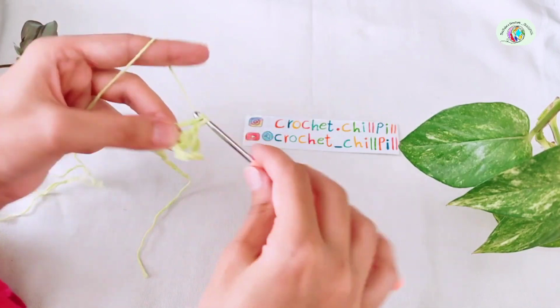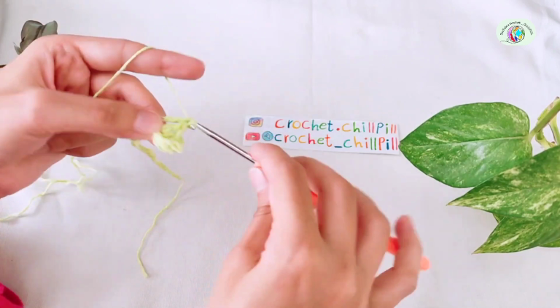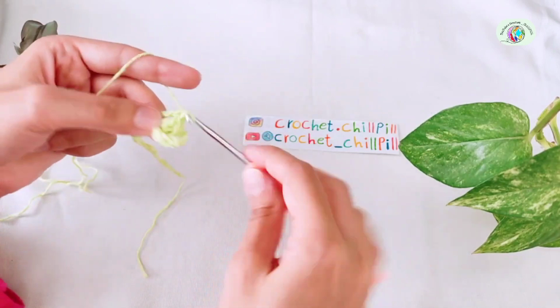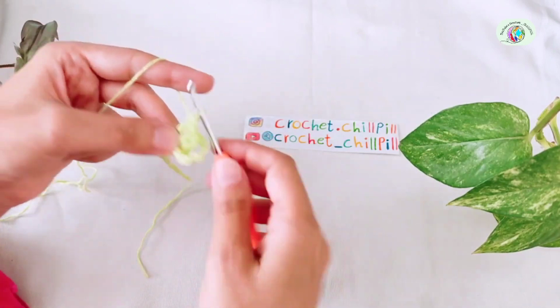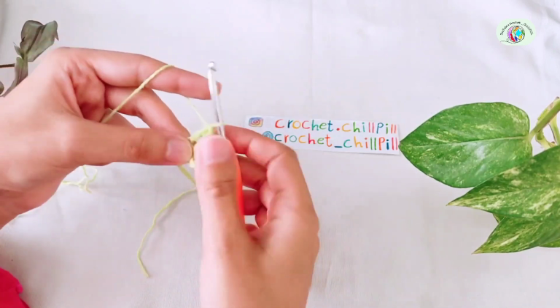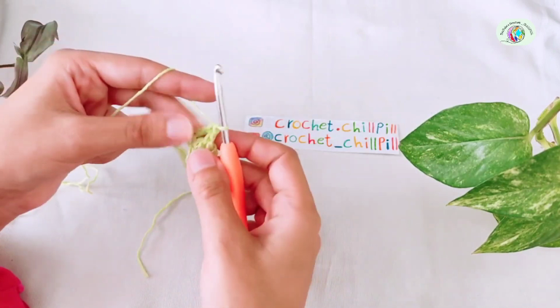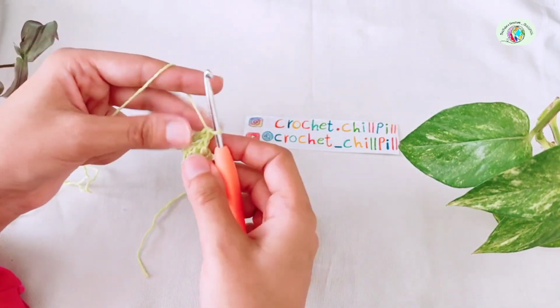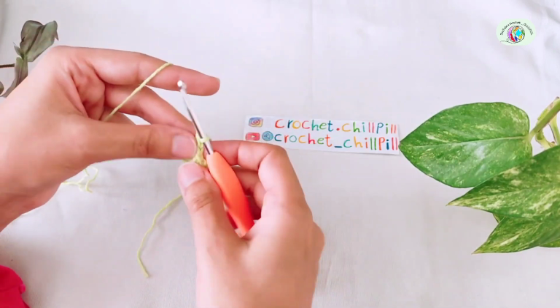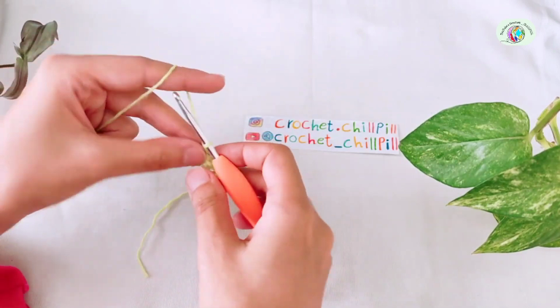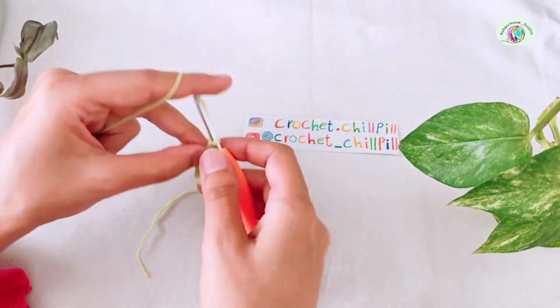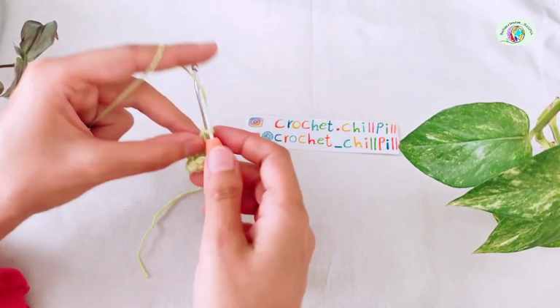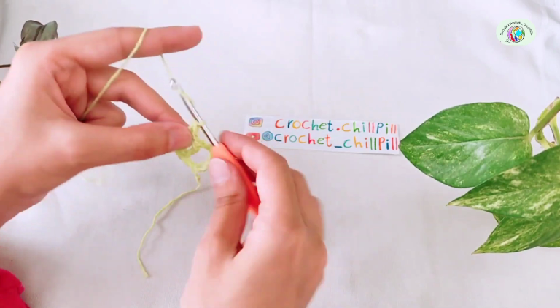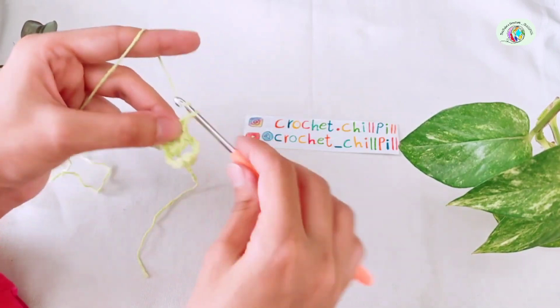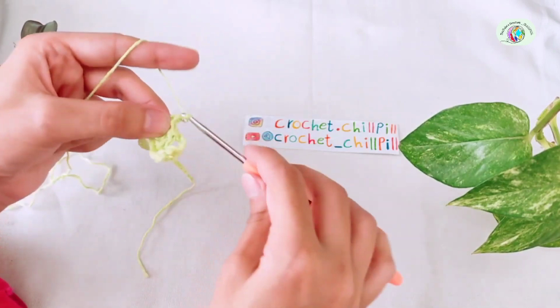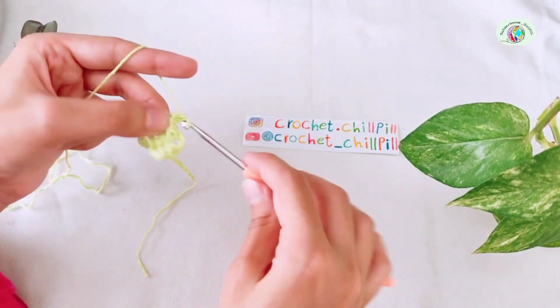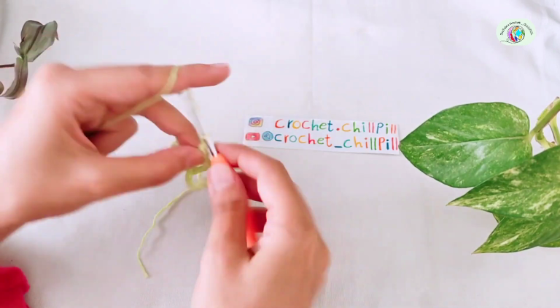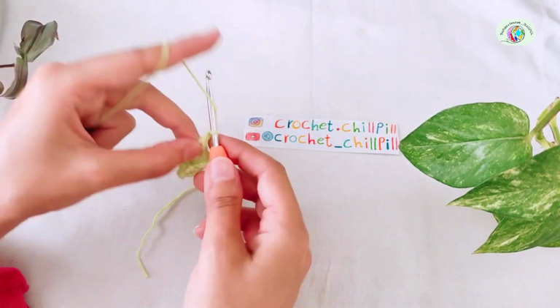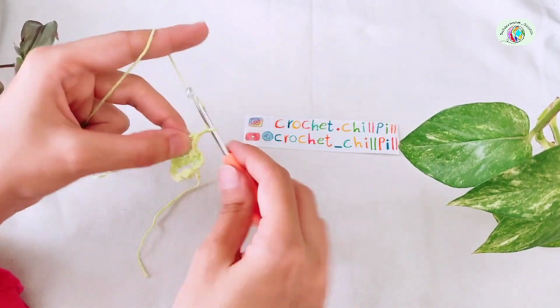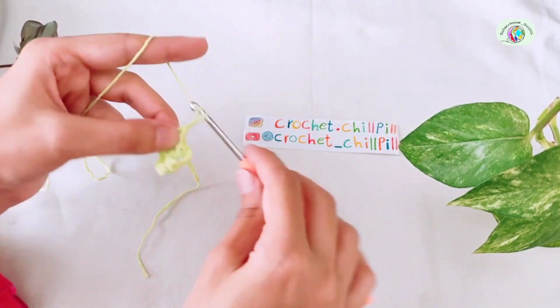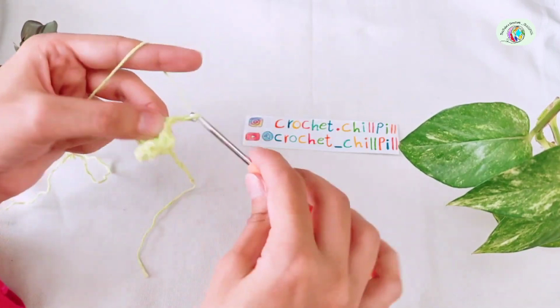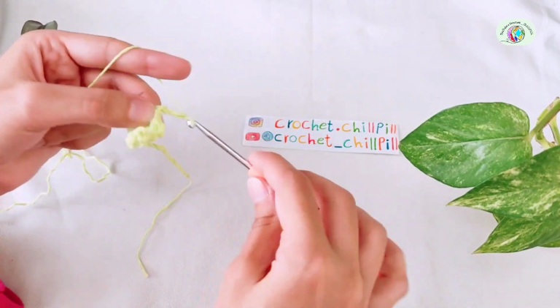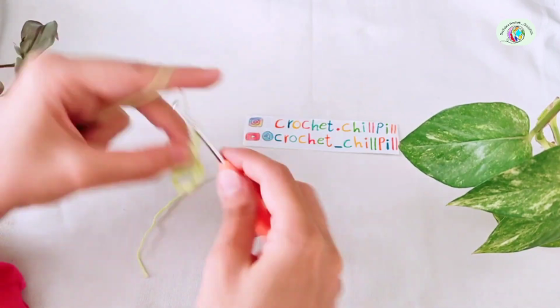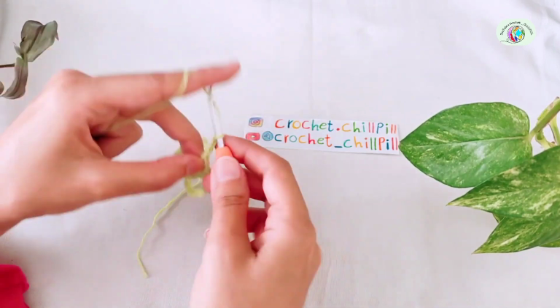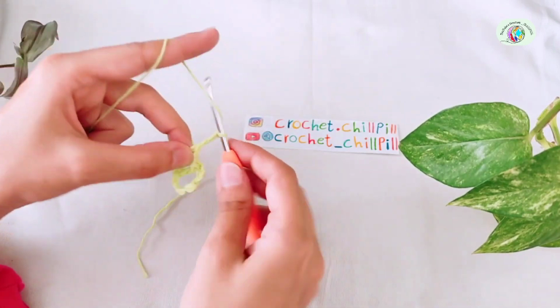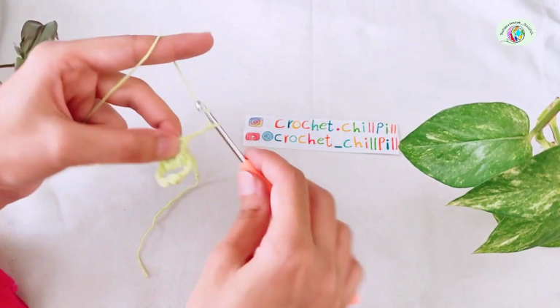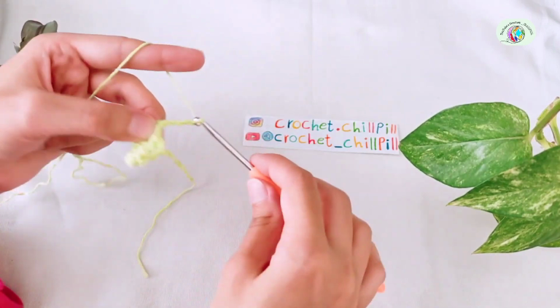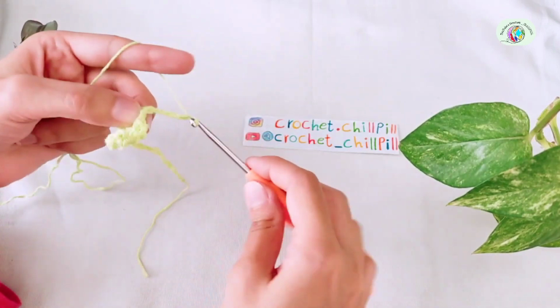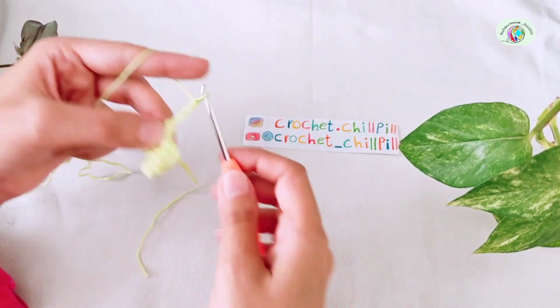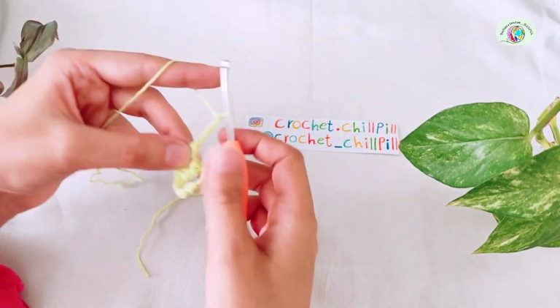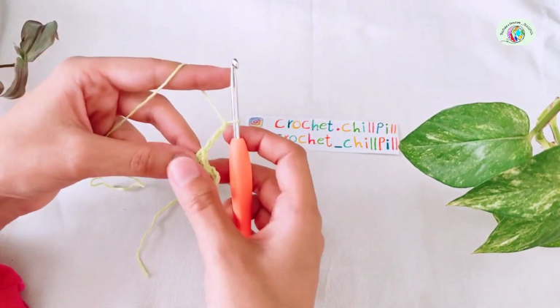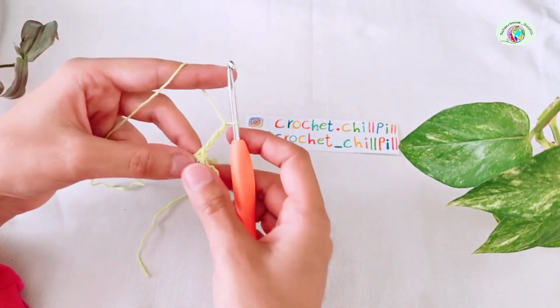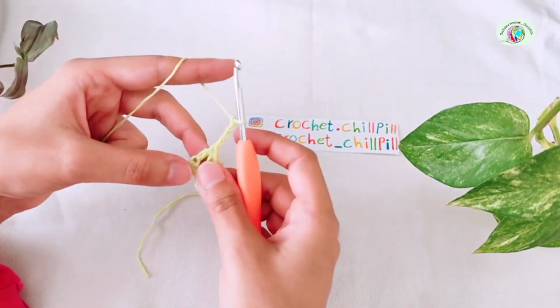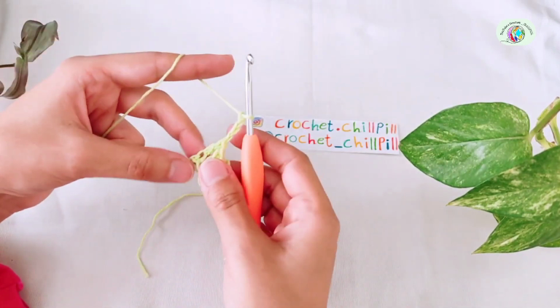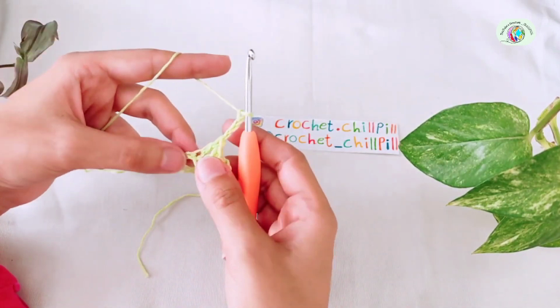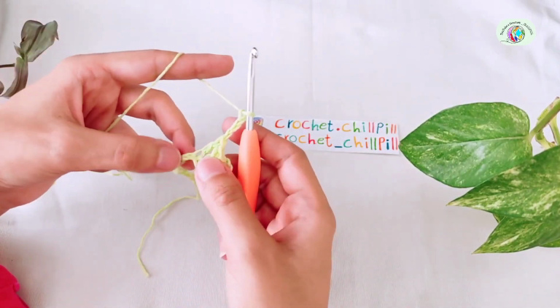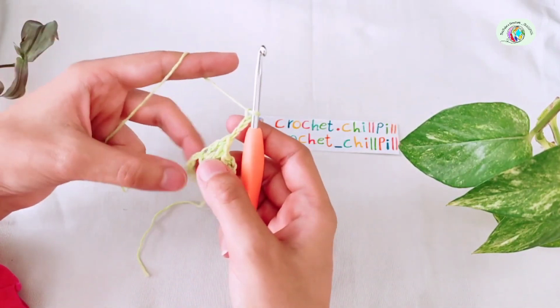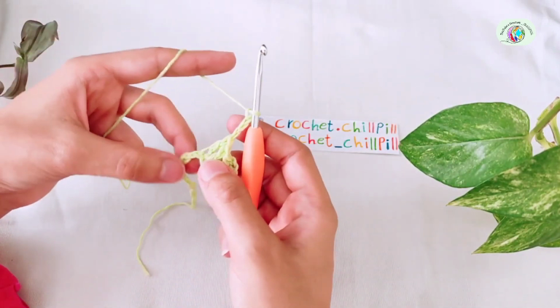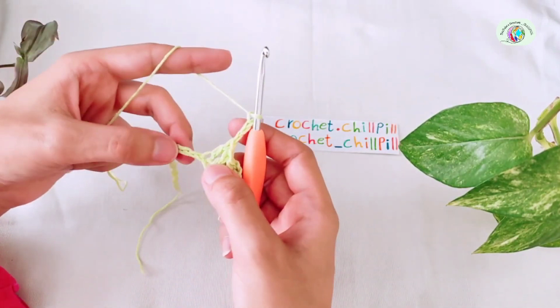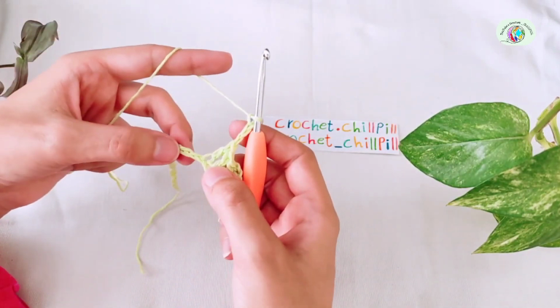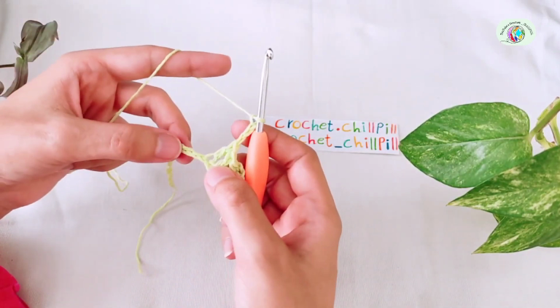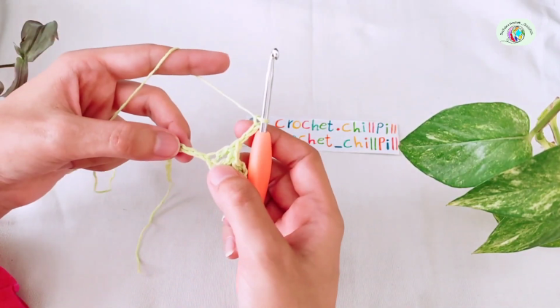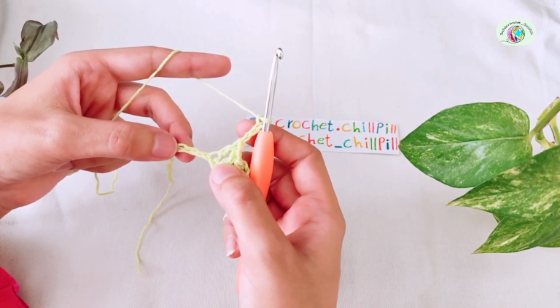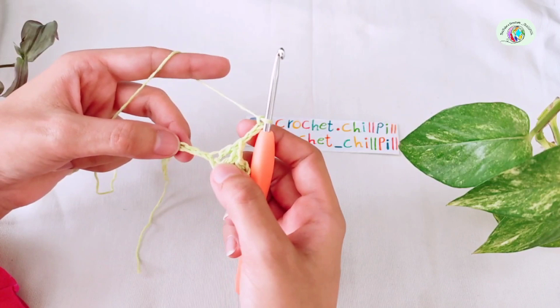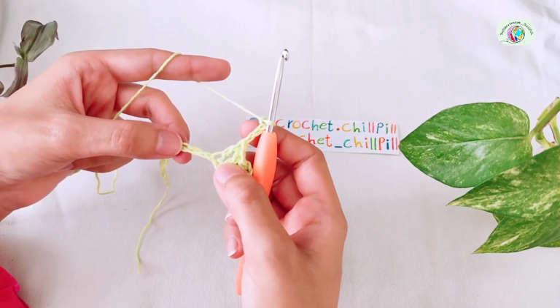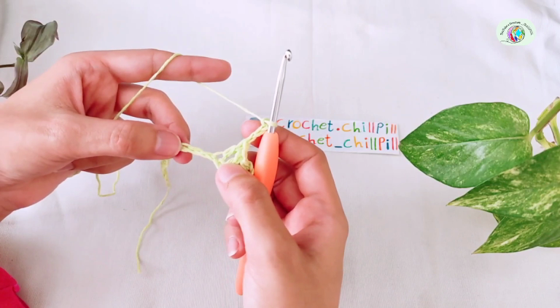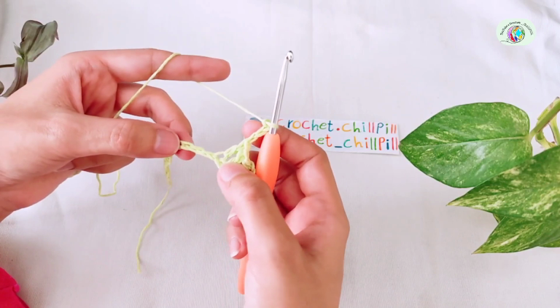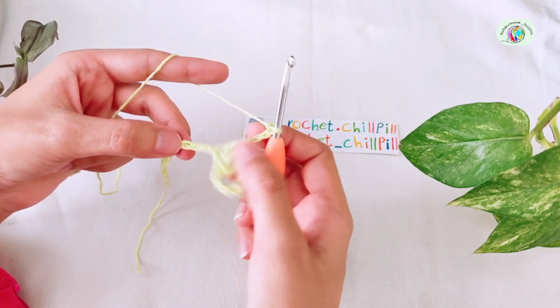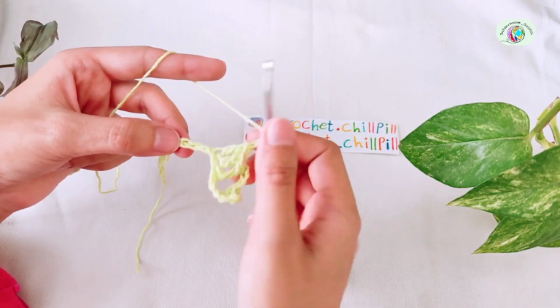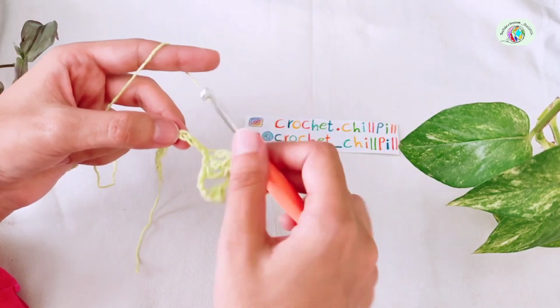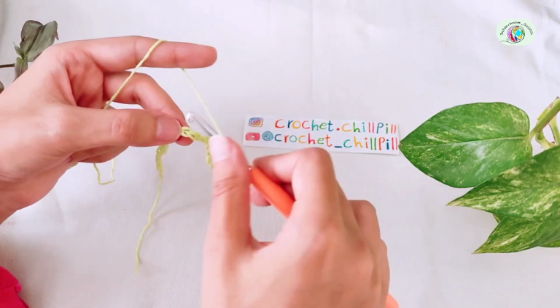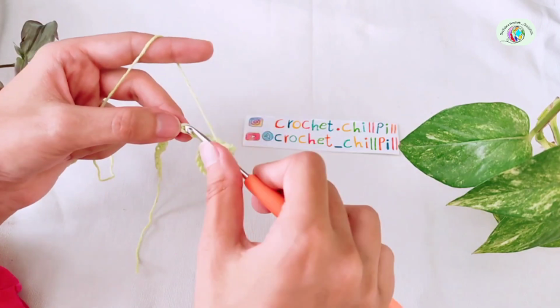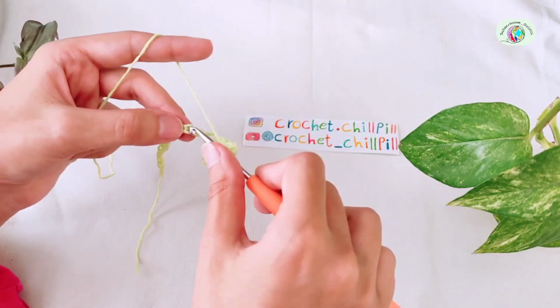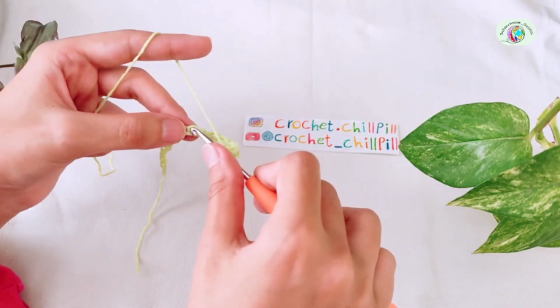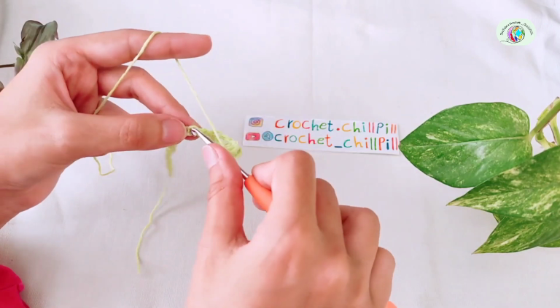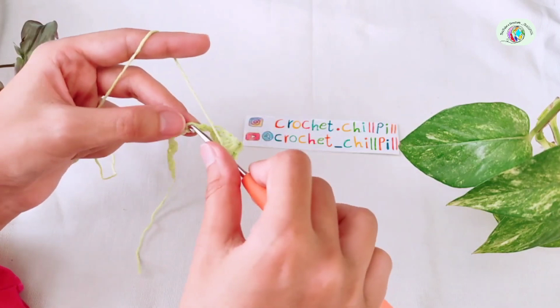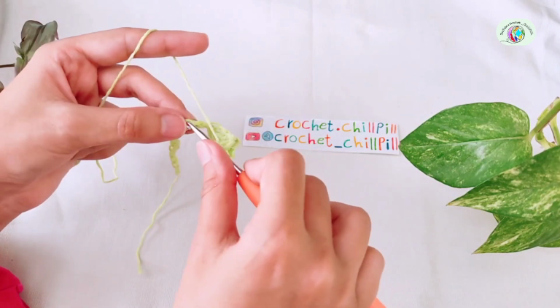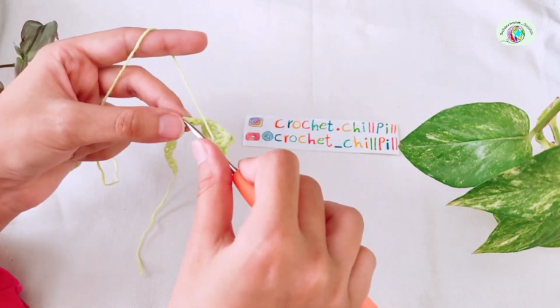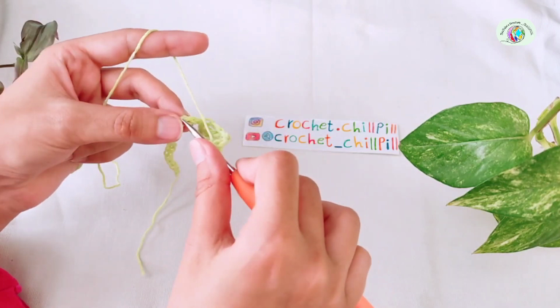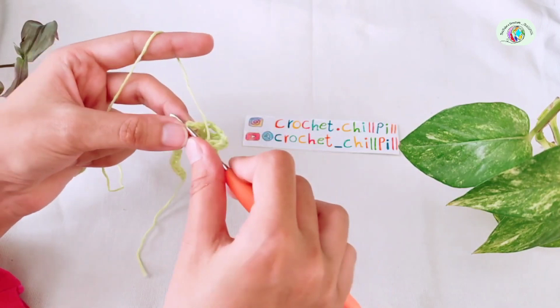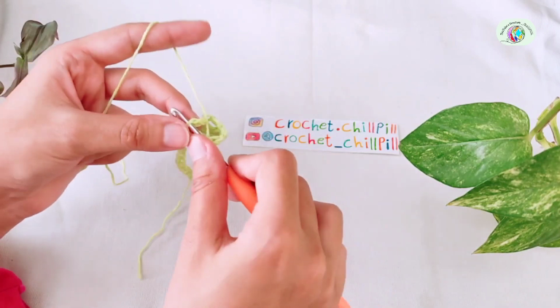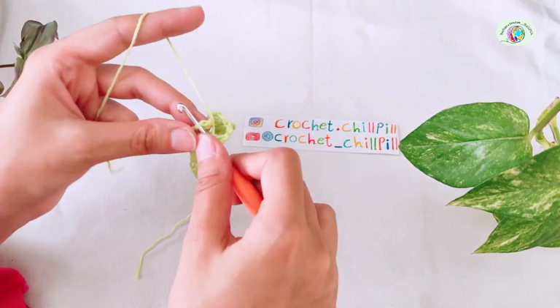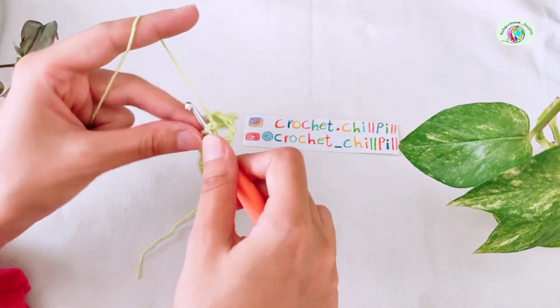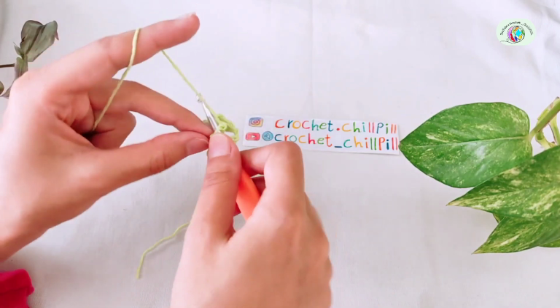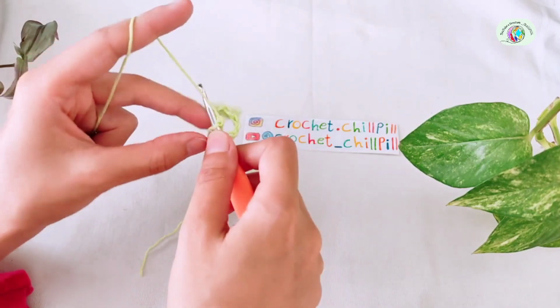Chain 3. Skip 2 chains, make a single crochet in the next.